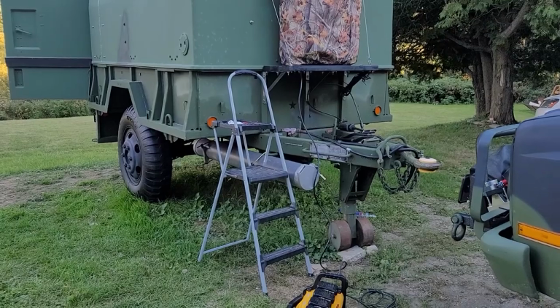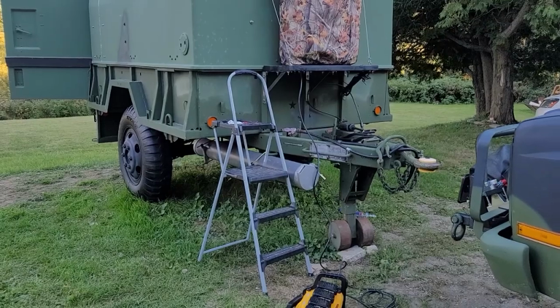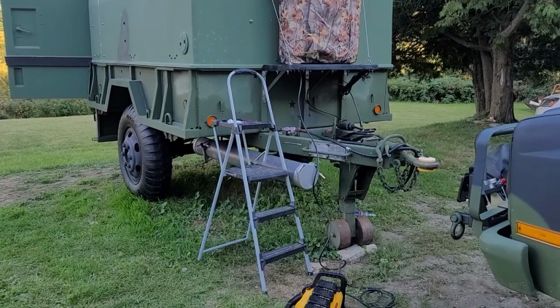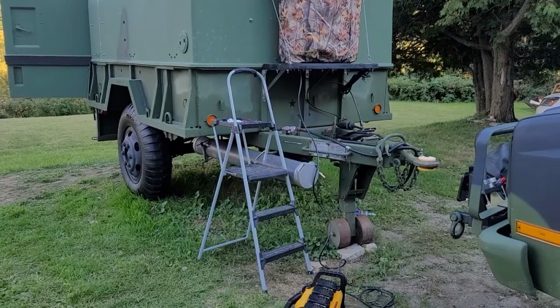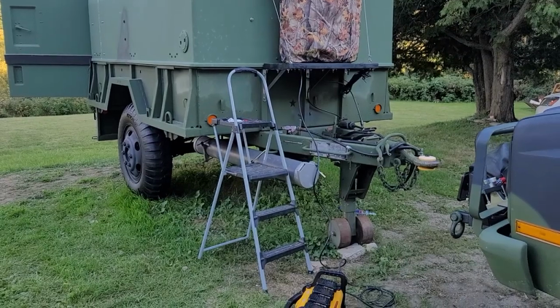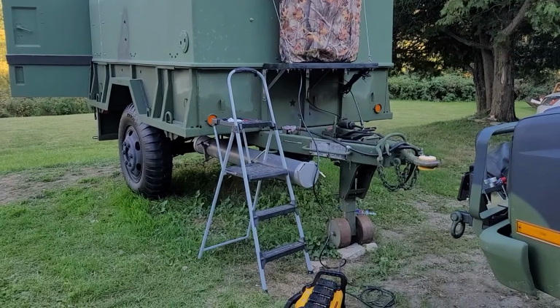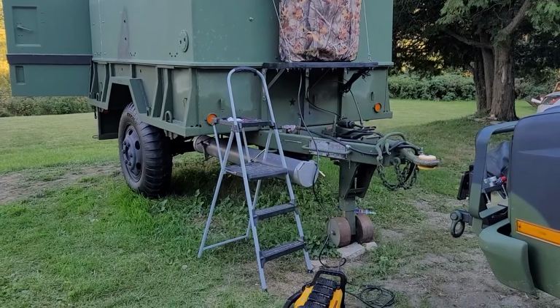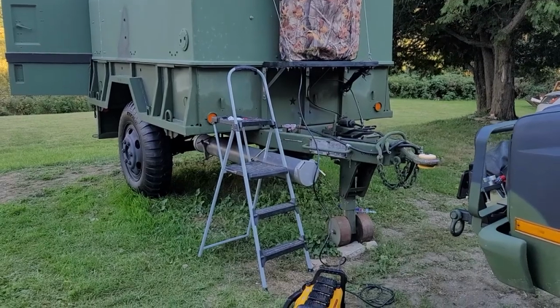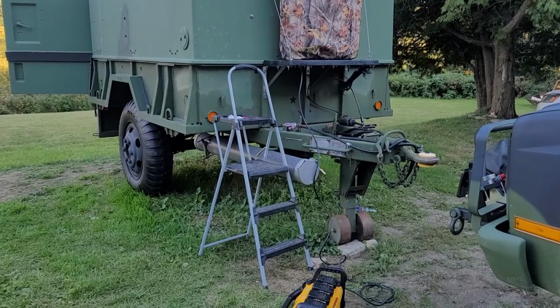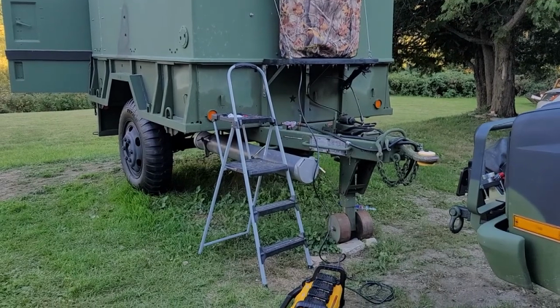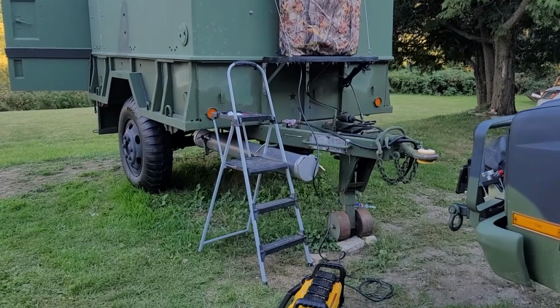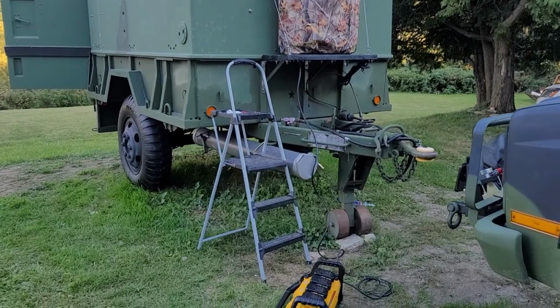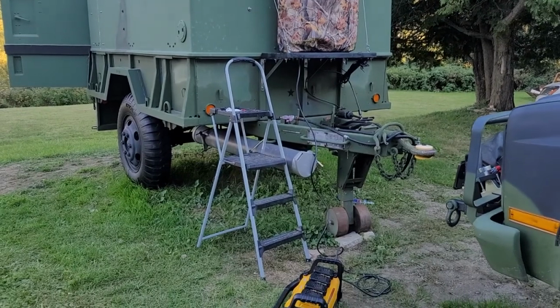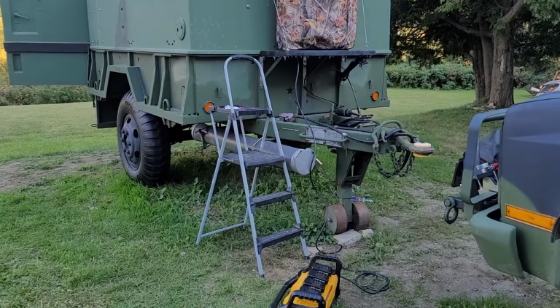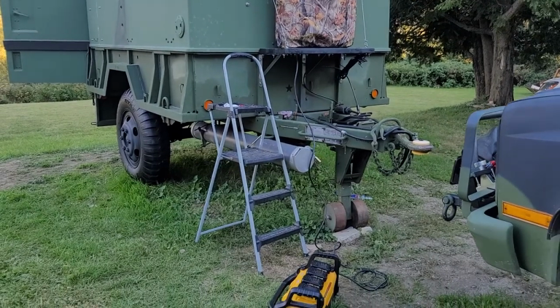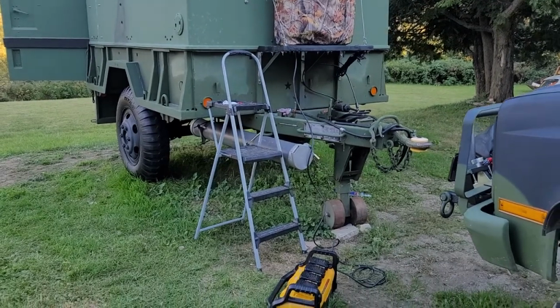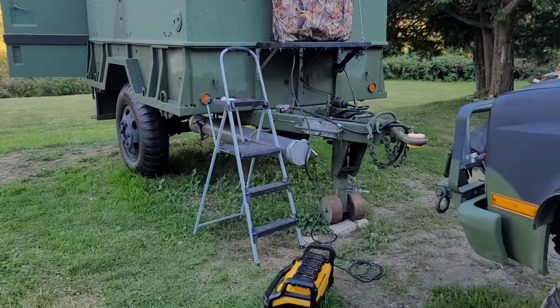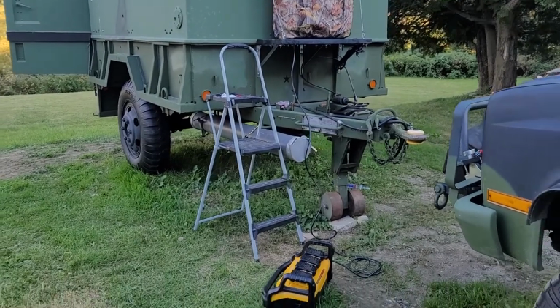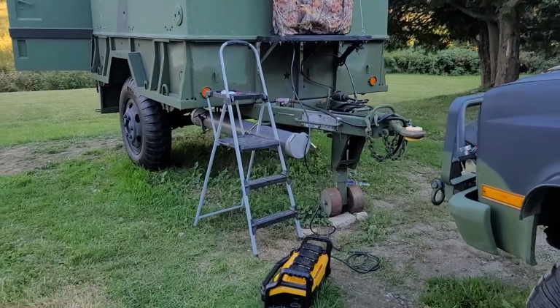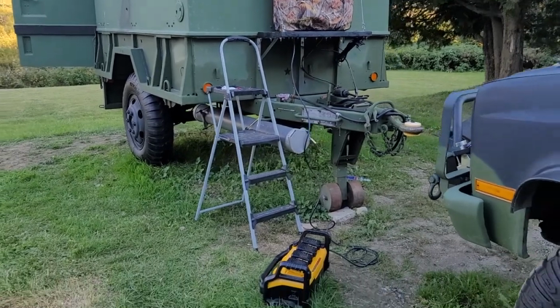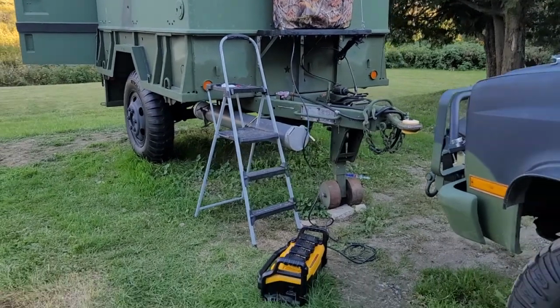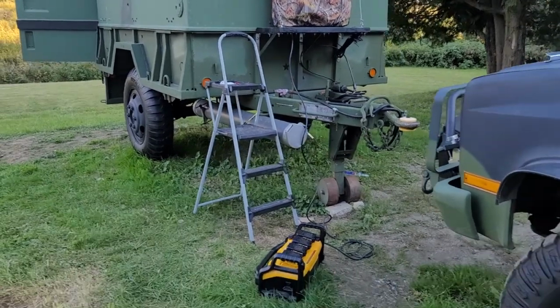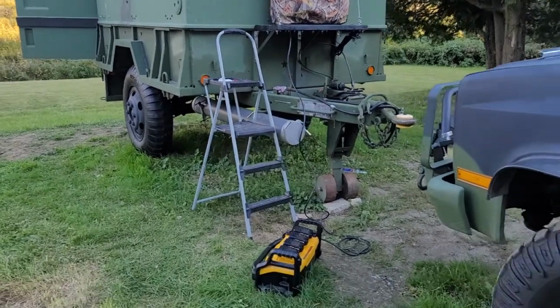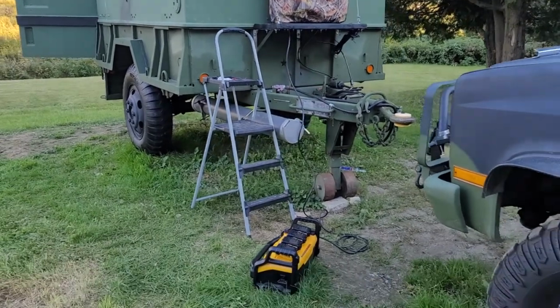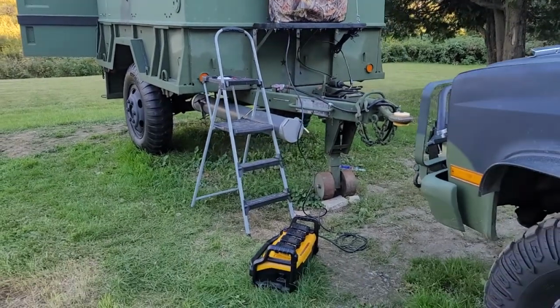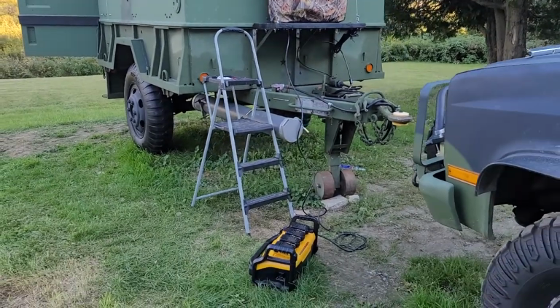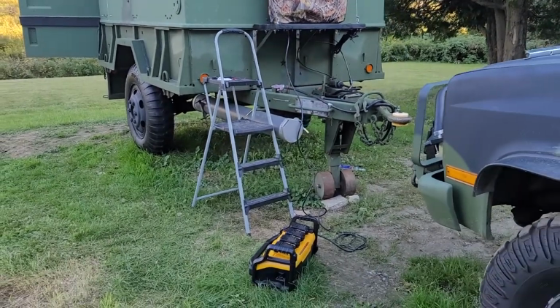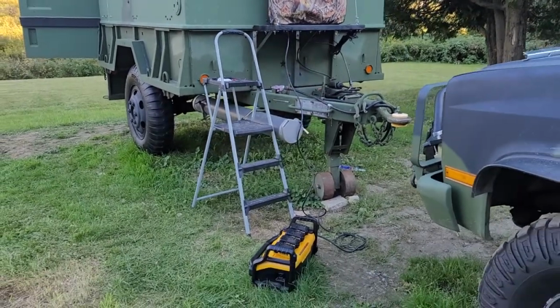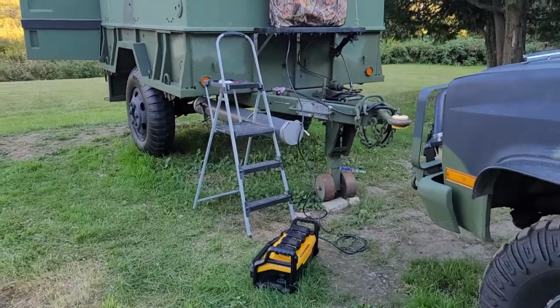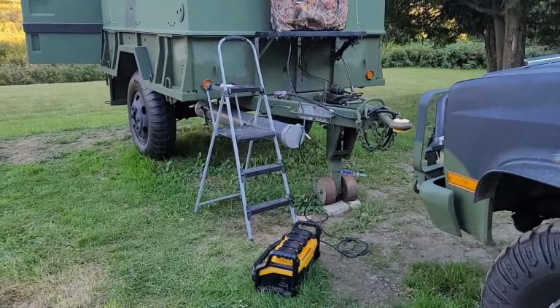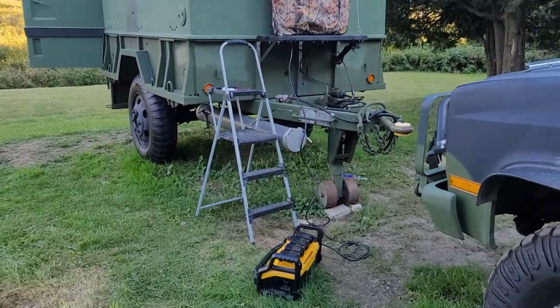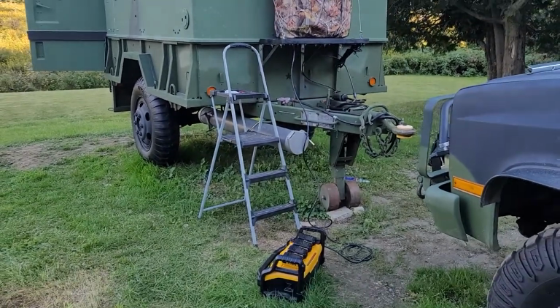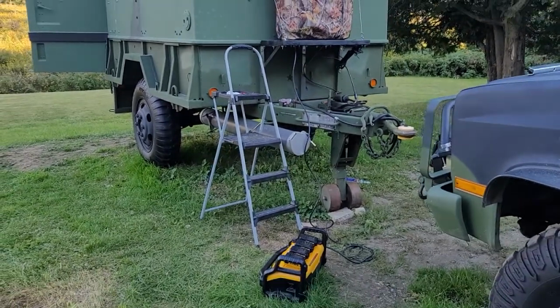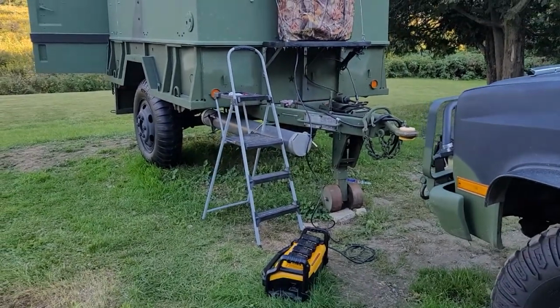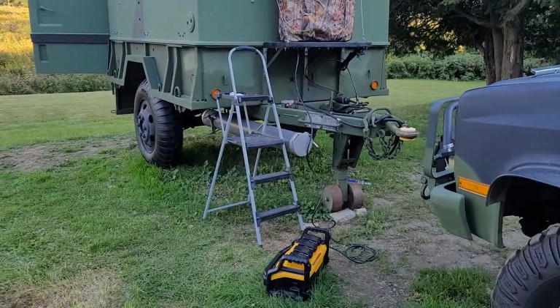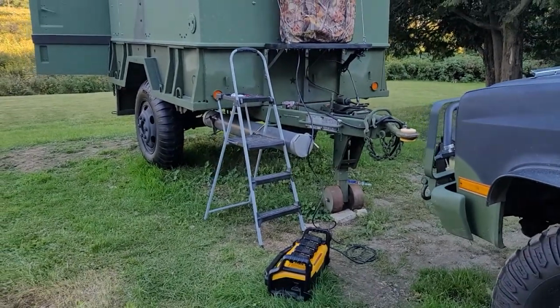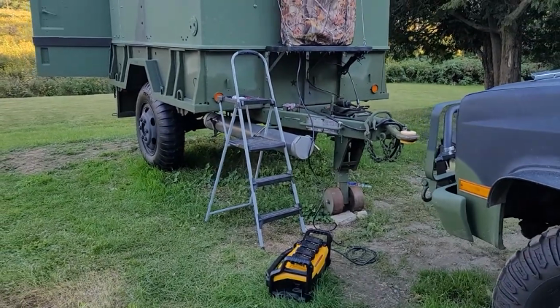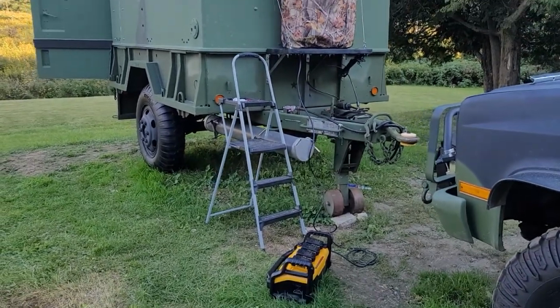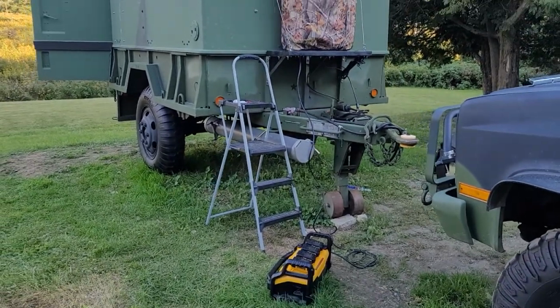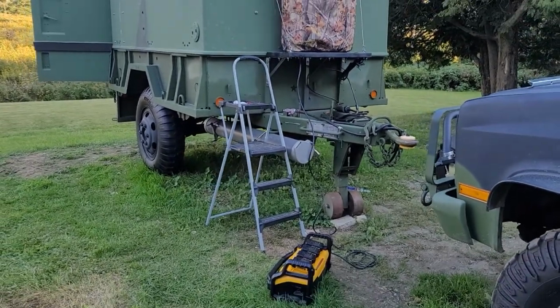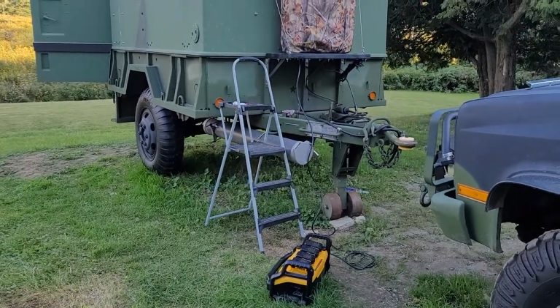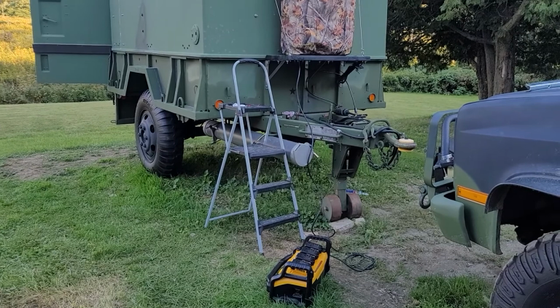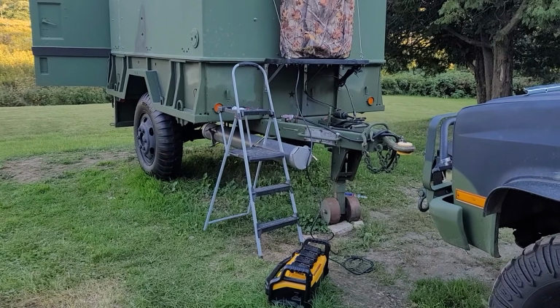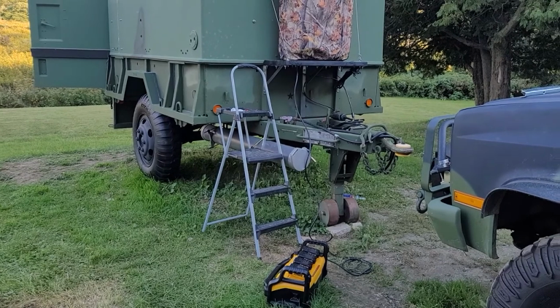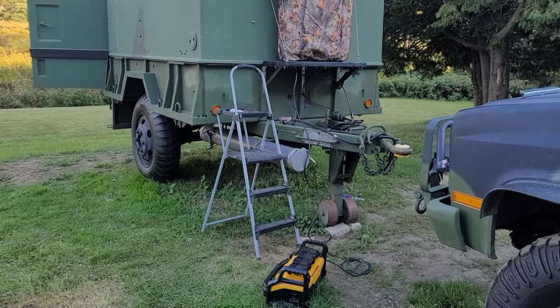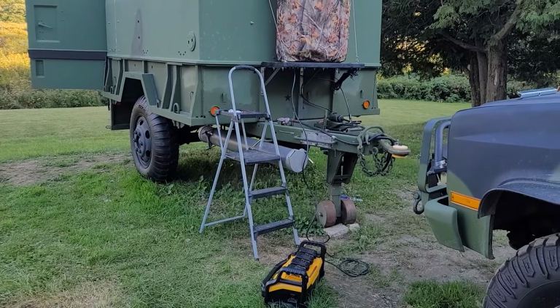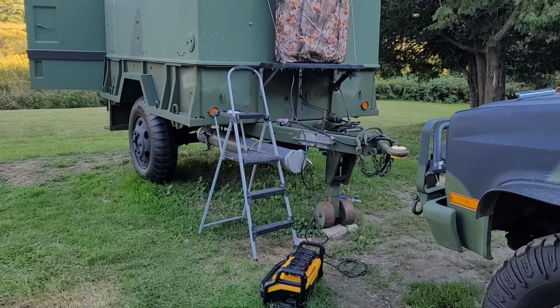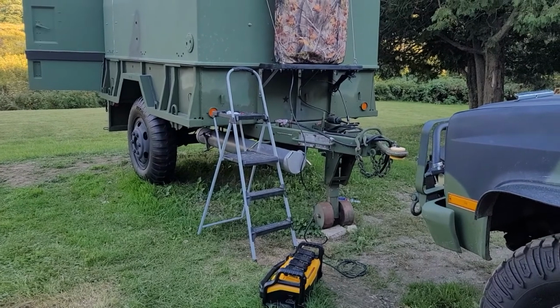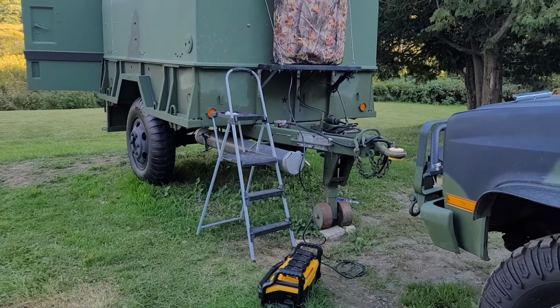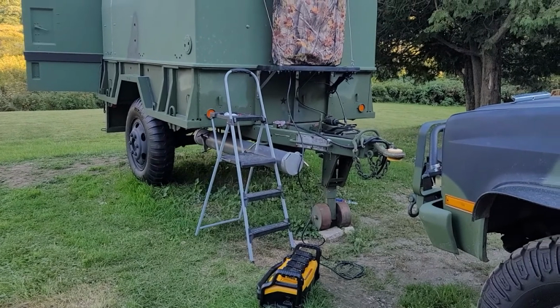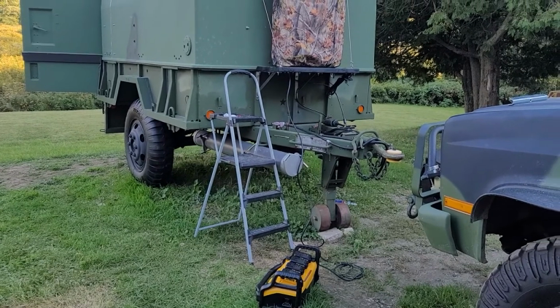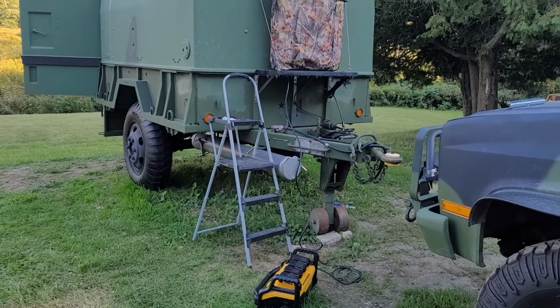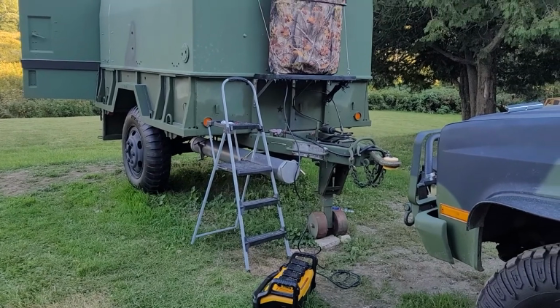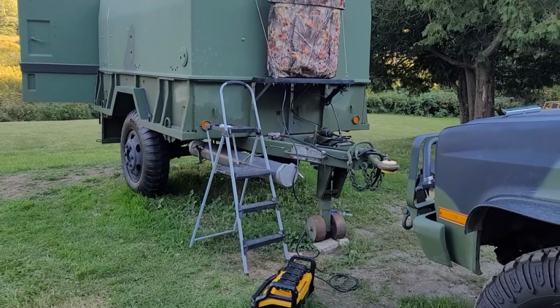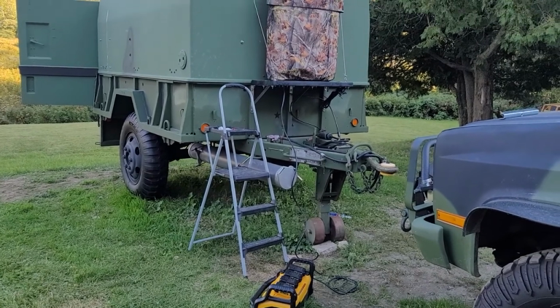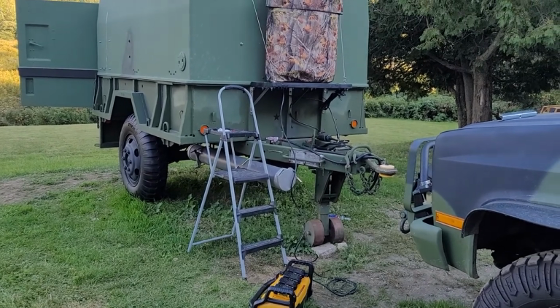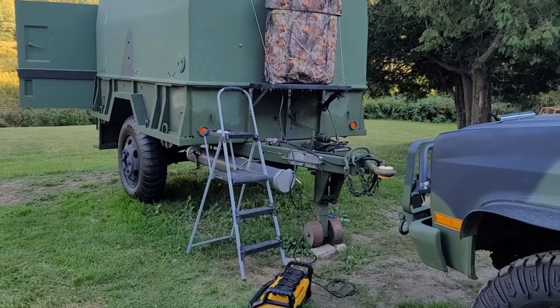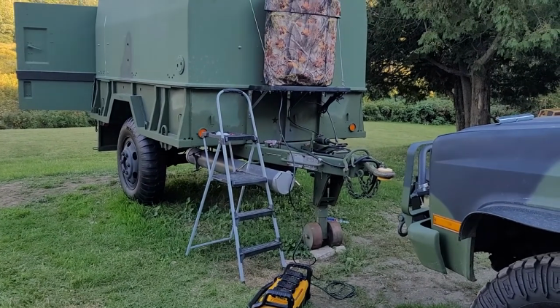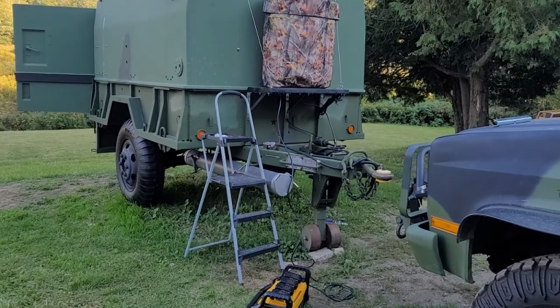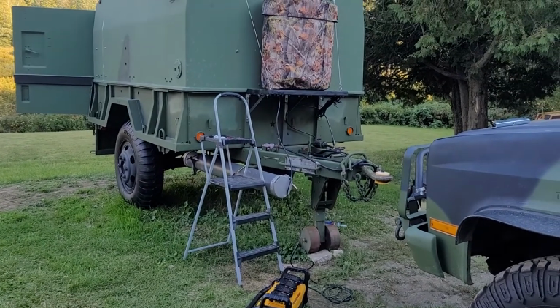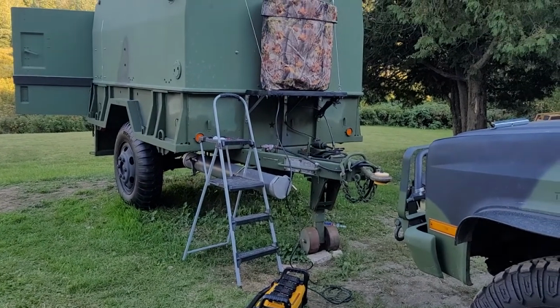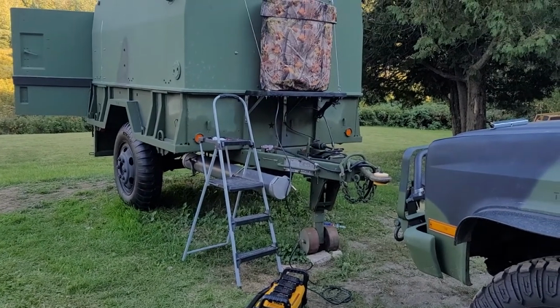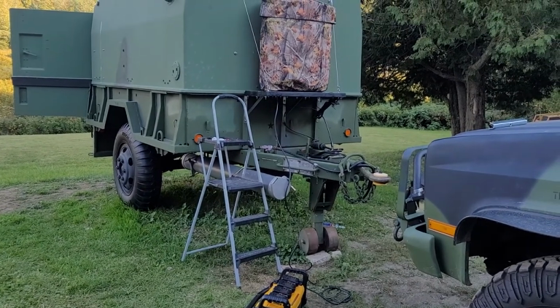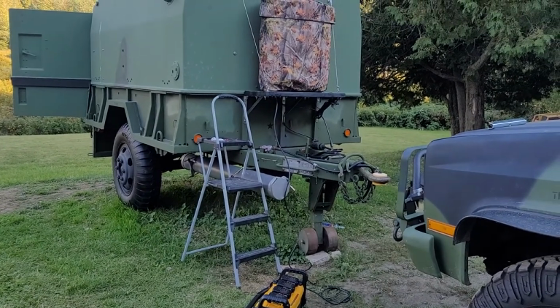Hey YouTube, Vermont Prepper. What I'm doing today is testing the WarmGuard propane tank heaters.